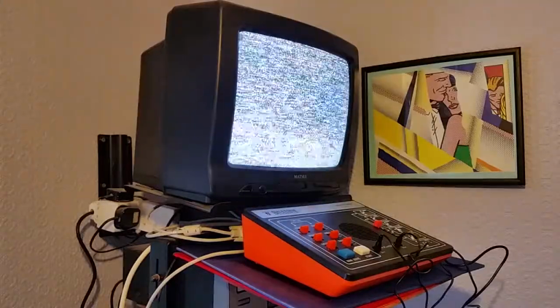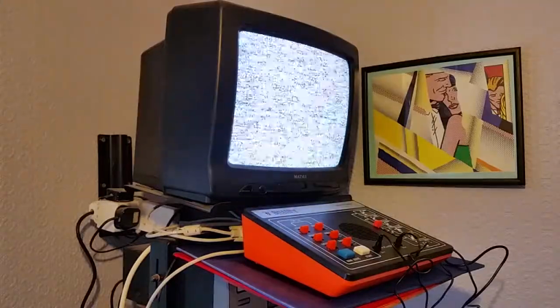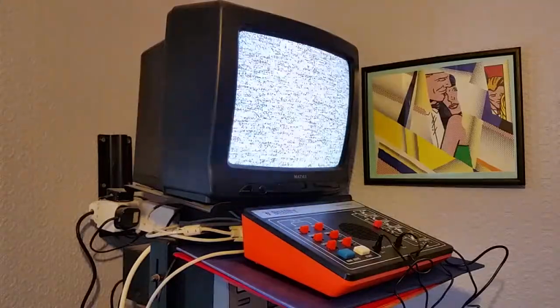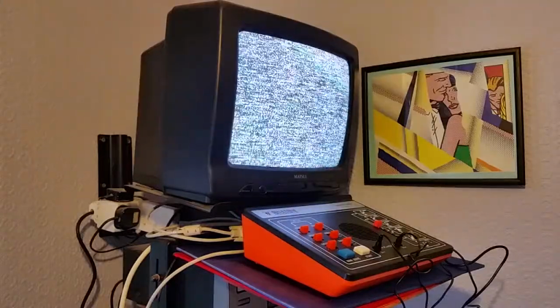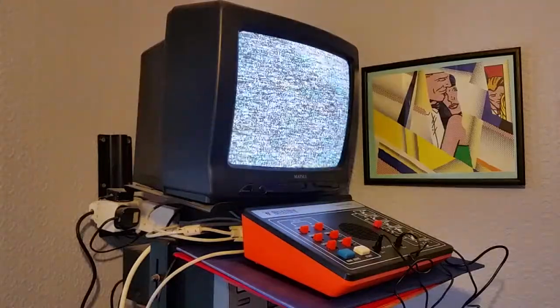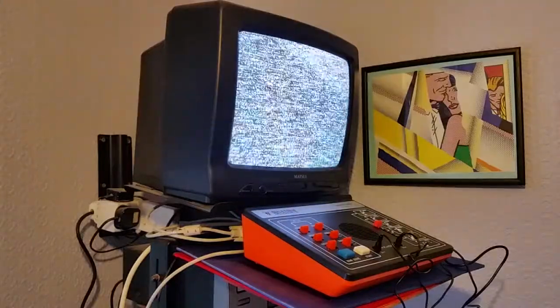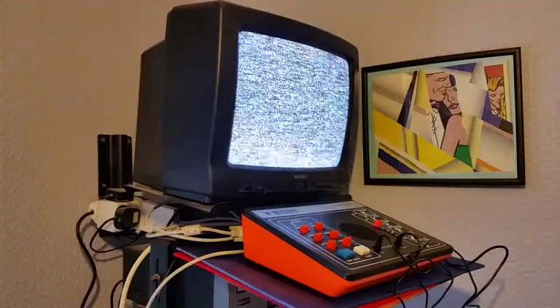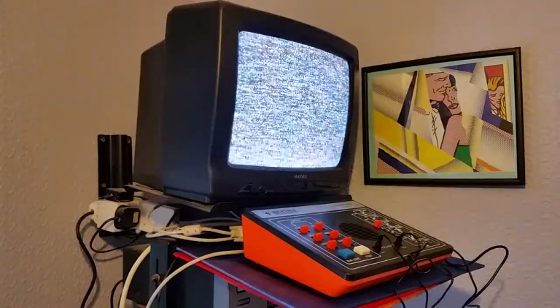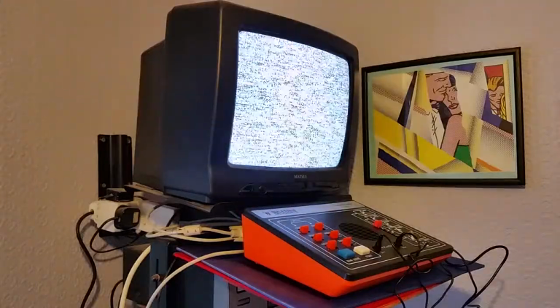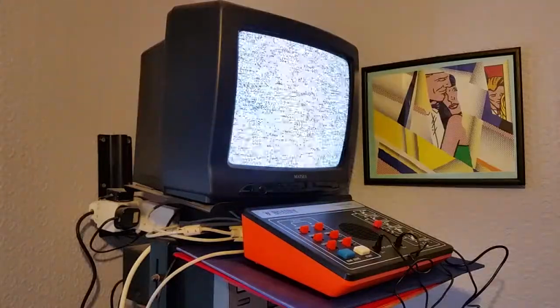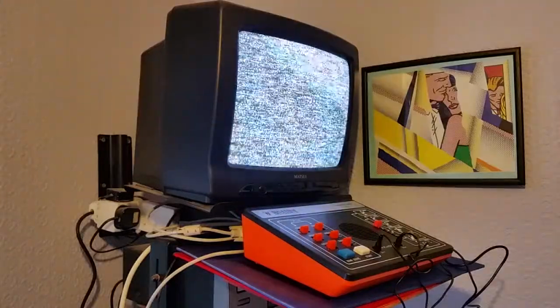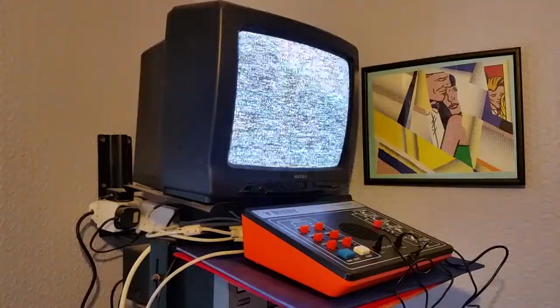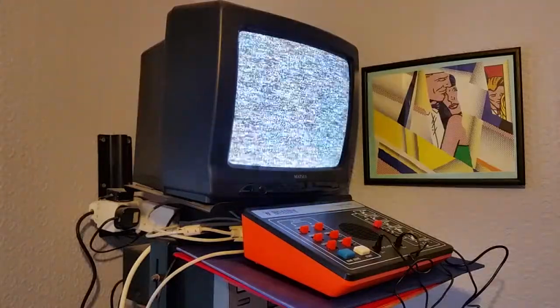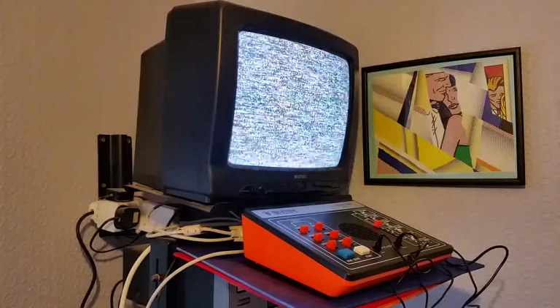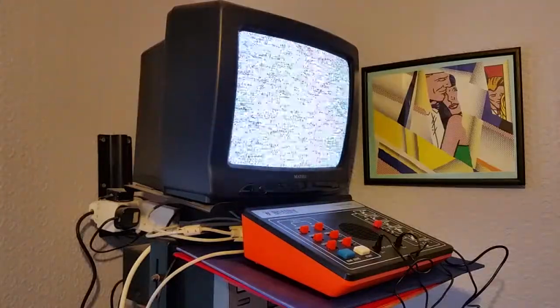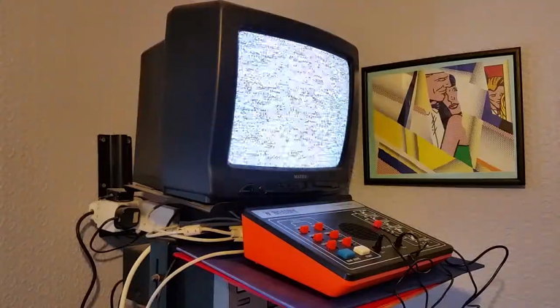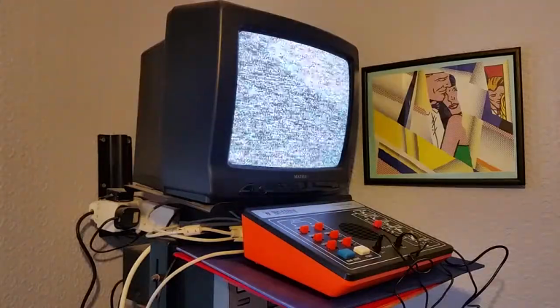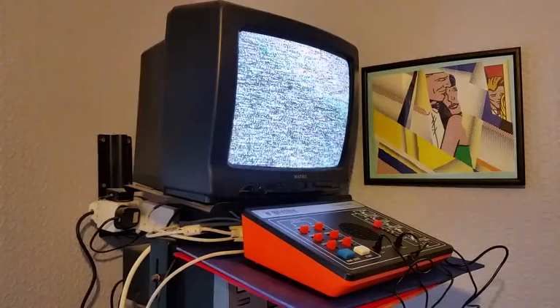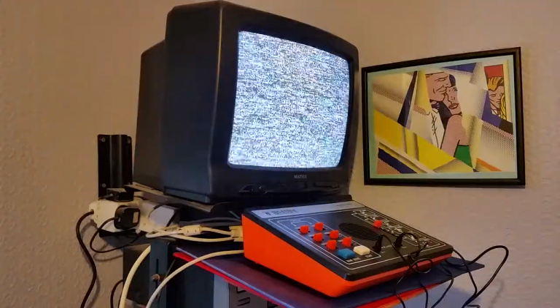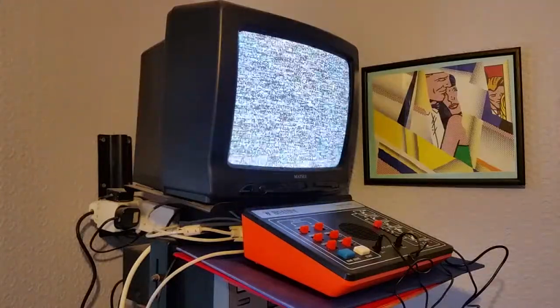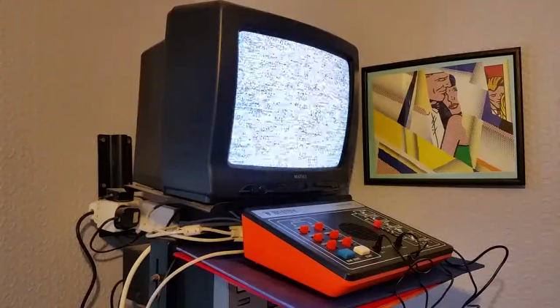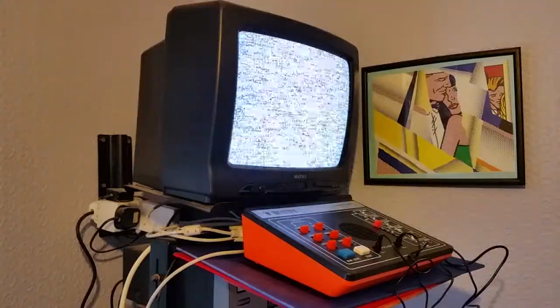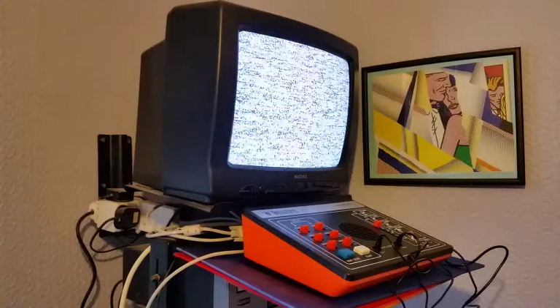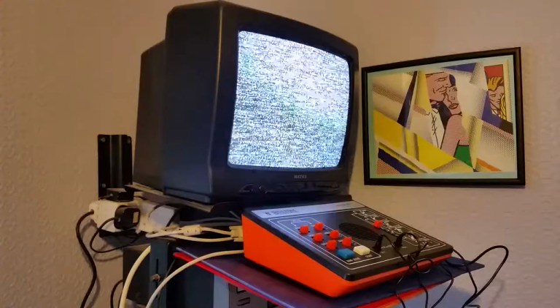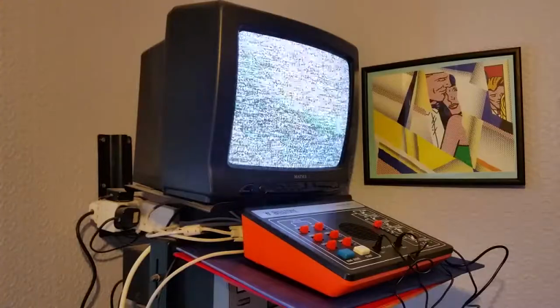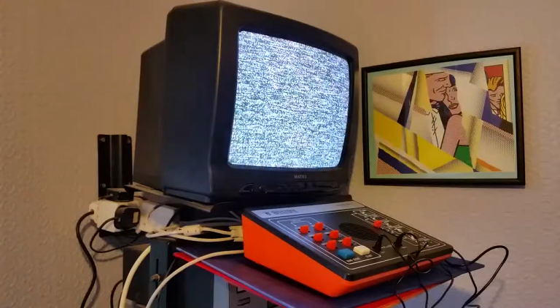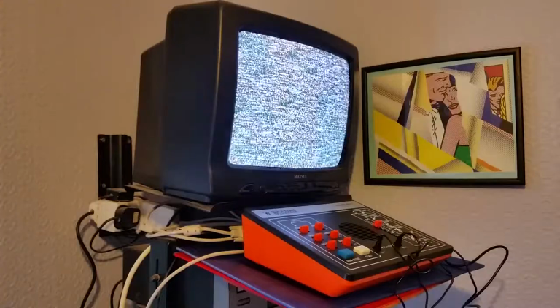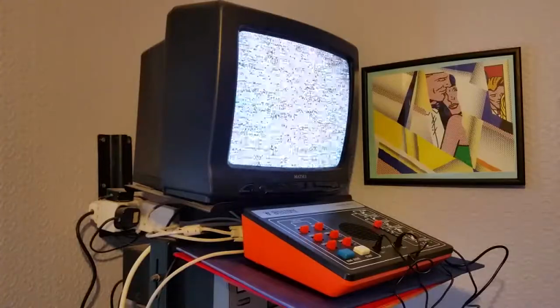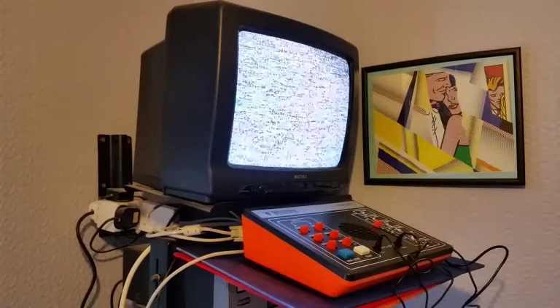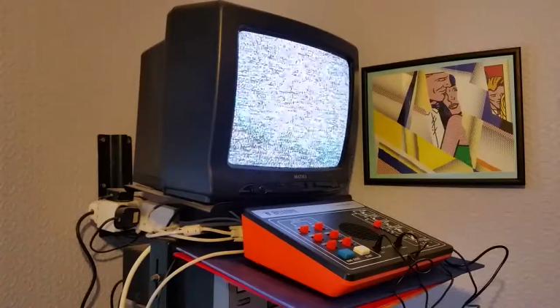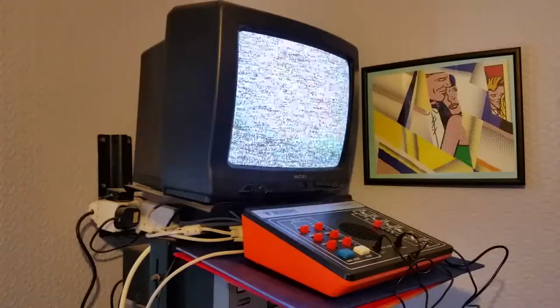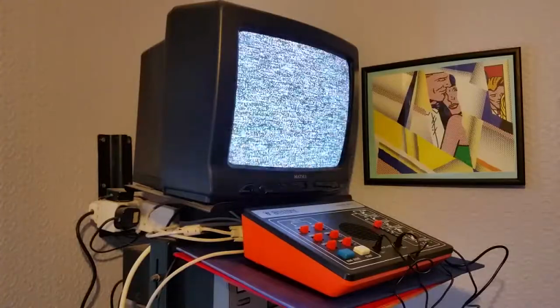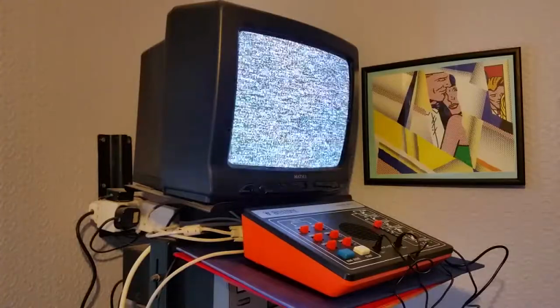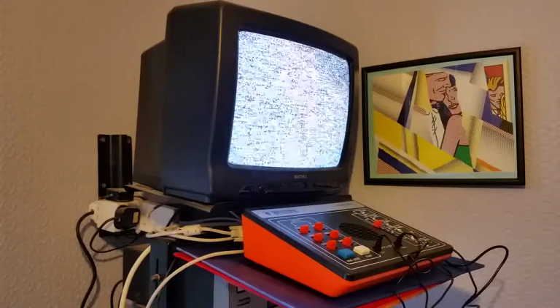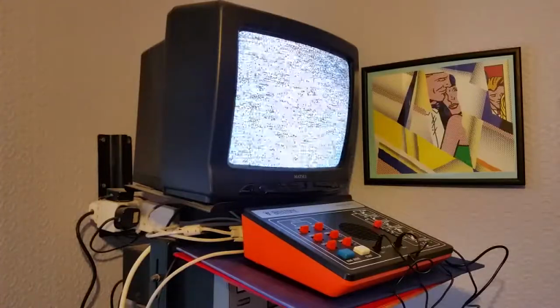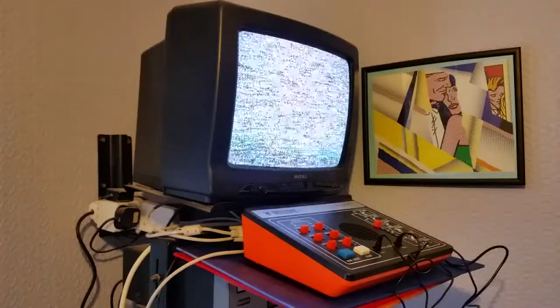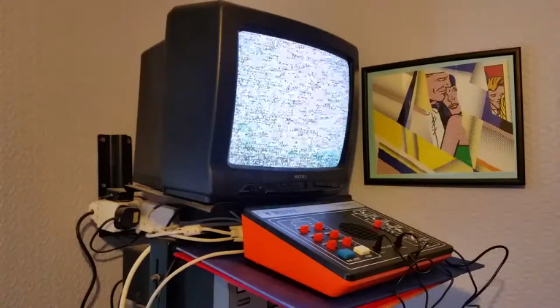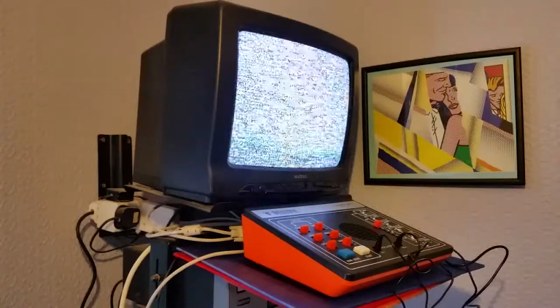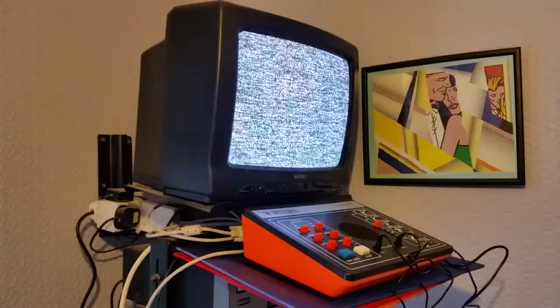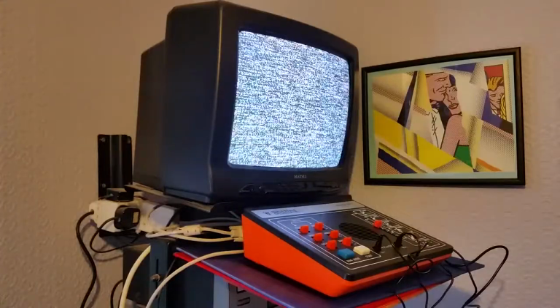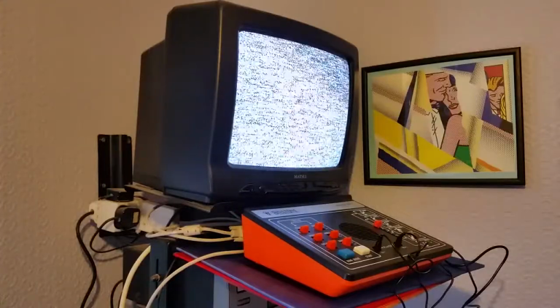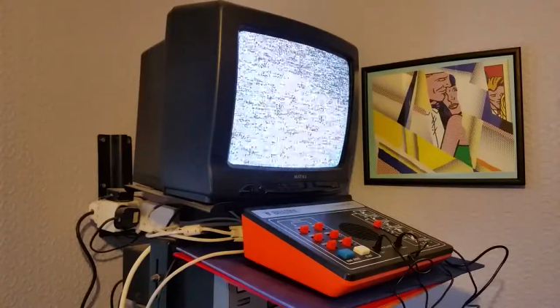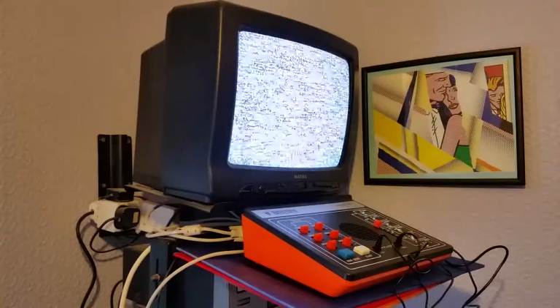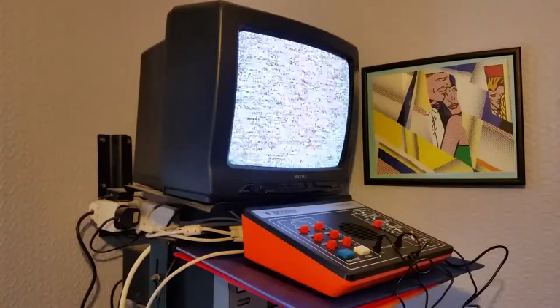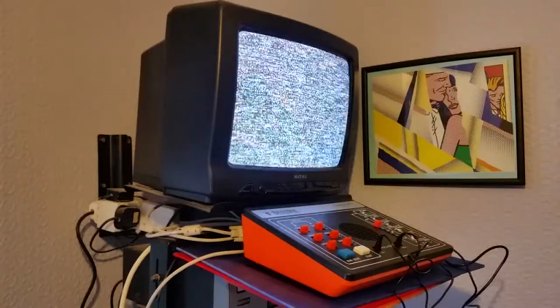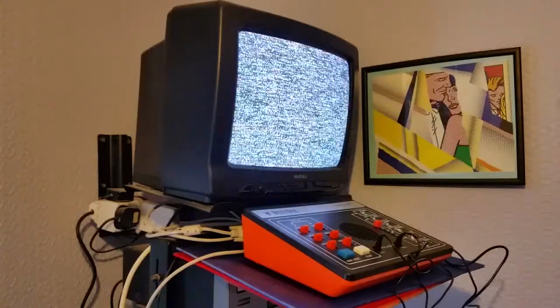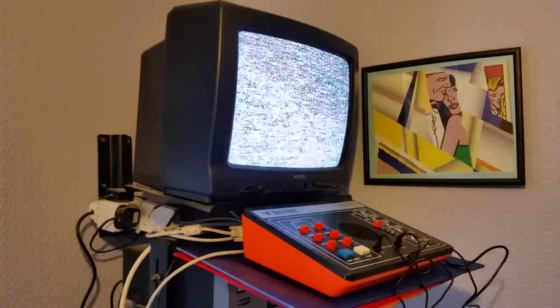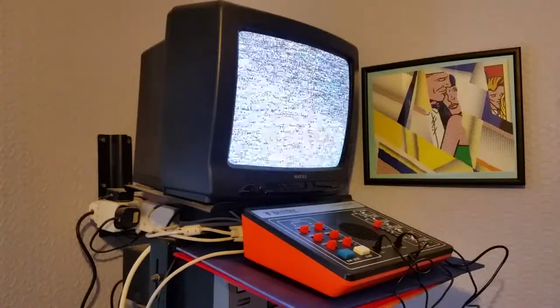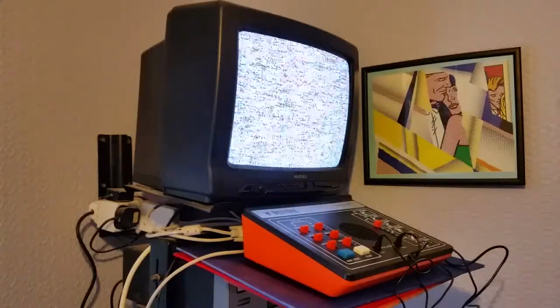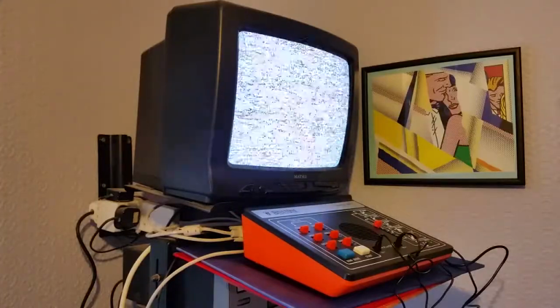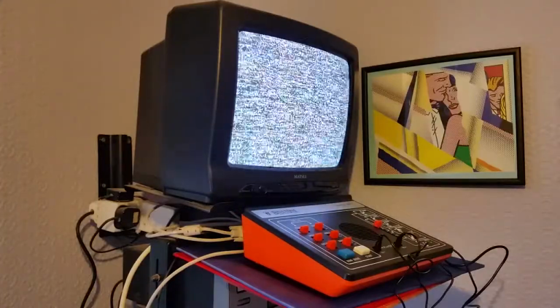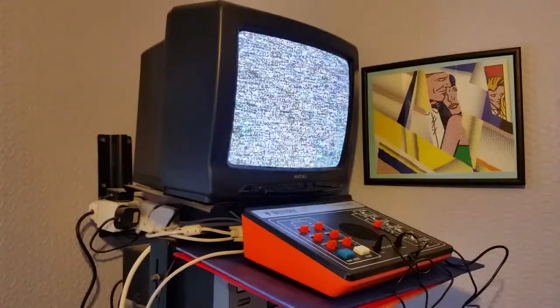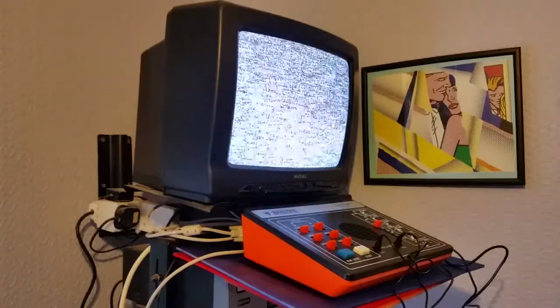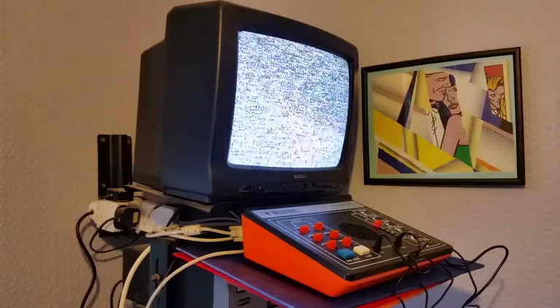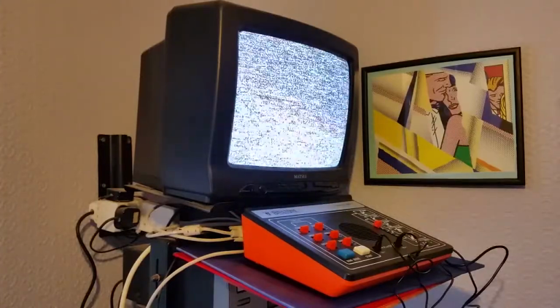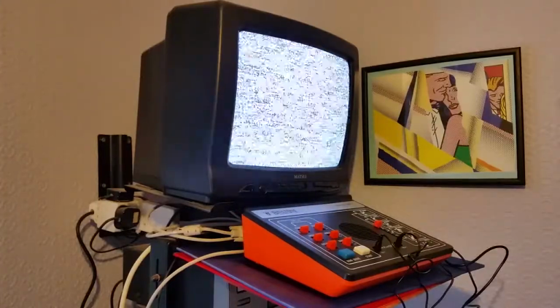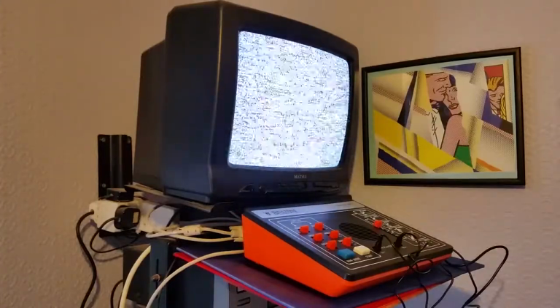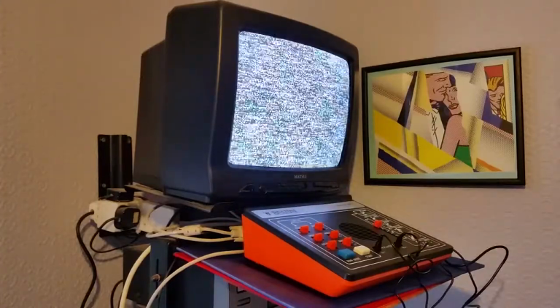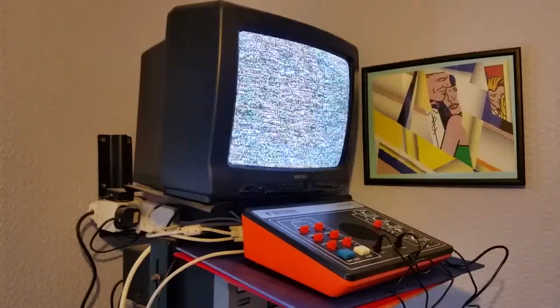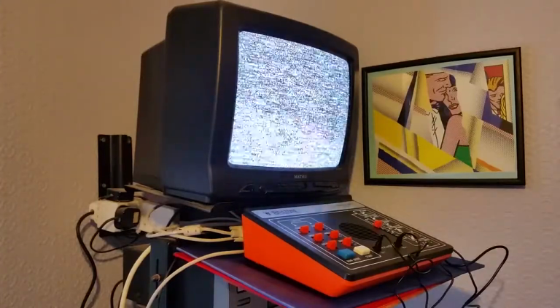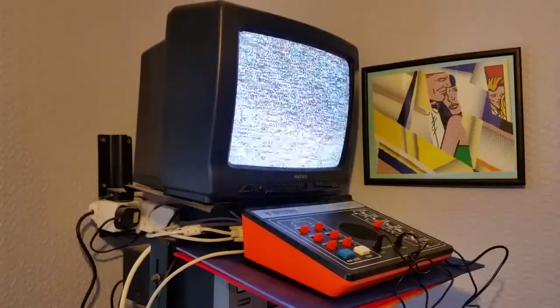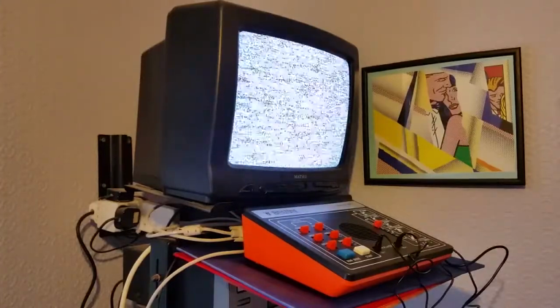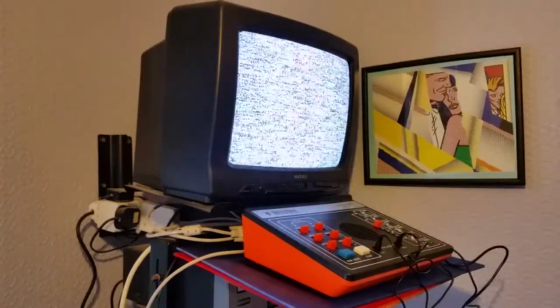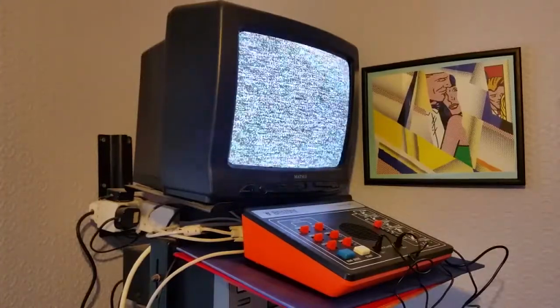This is an early black and white TV game system from the mid to late 70s. It's a Binatone TV Master MK6.